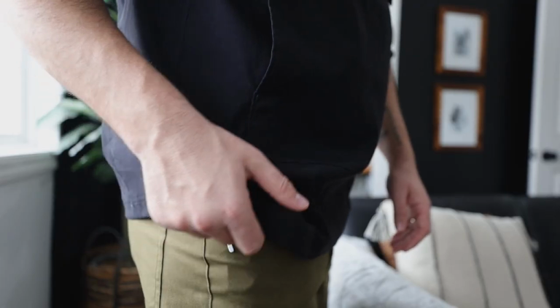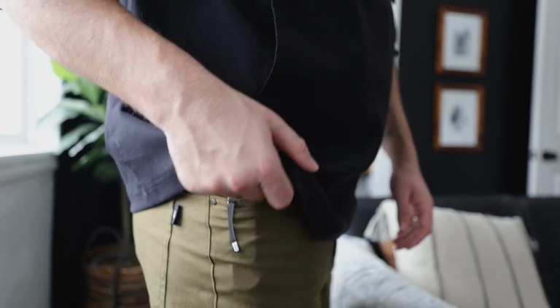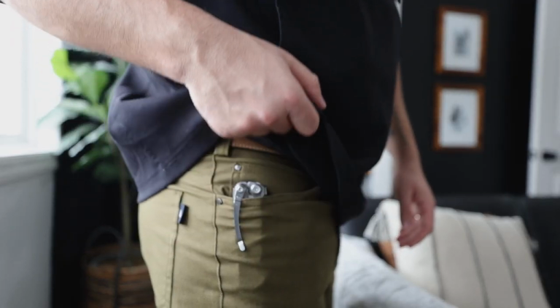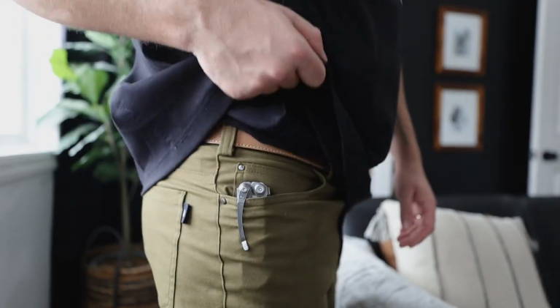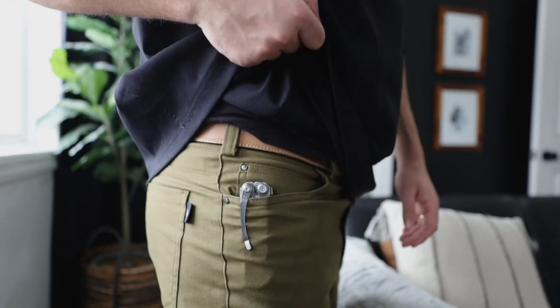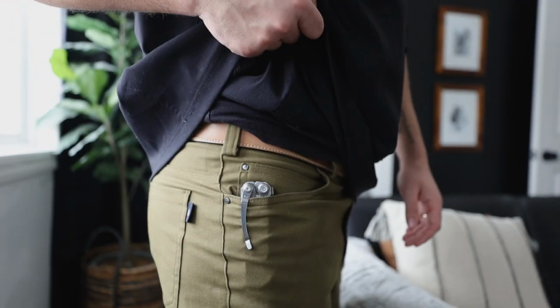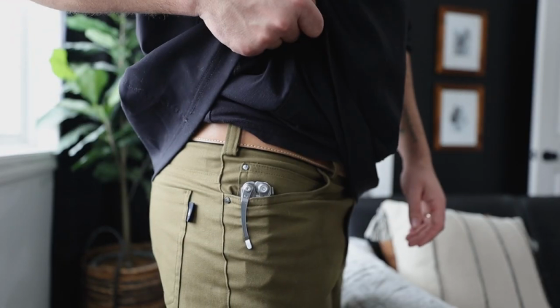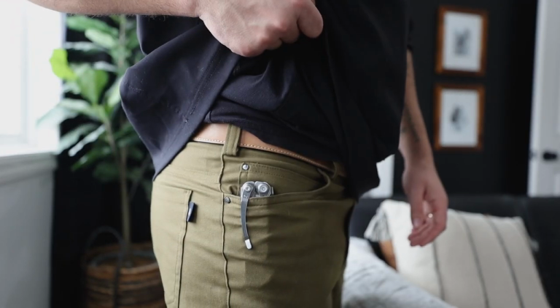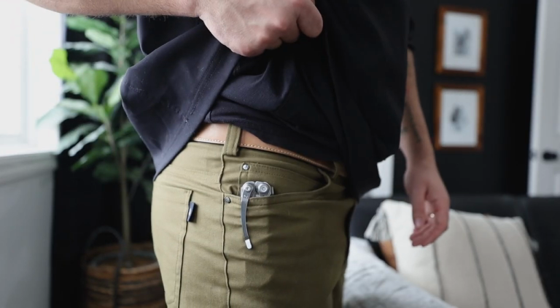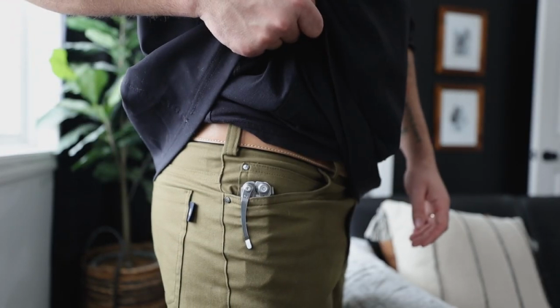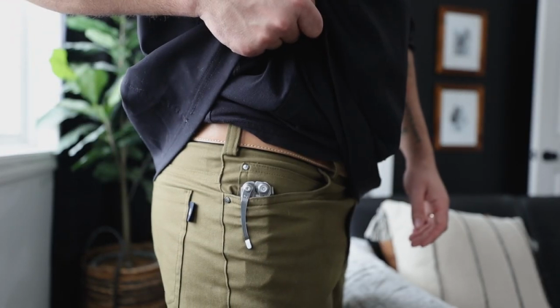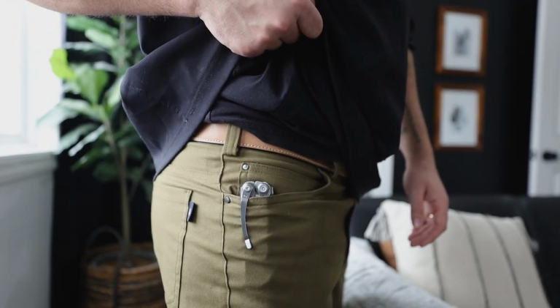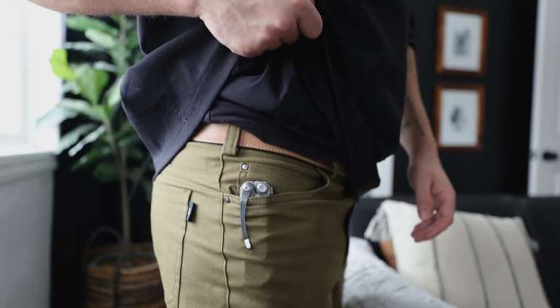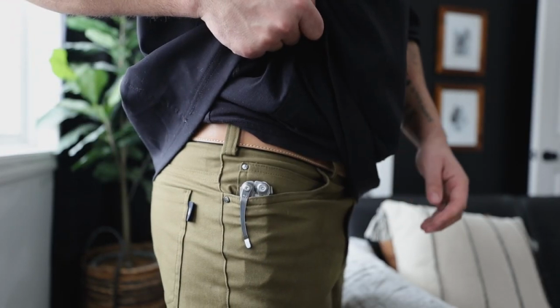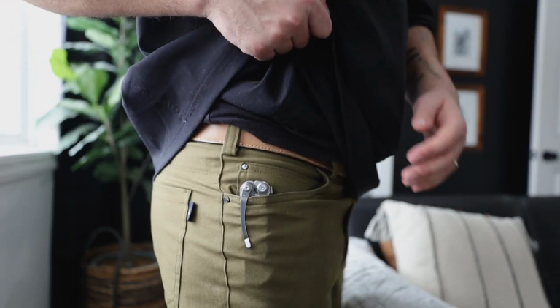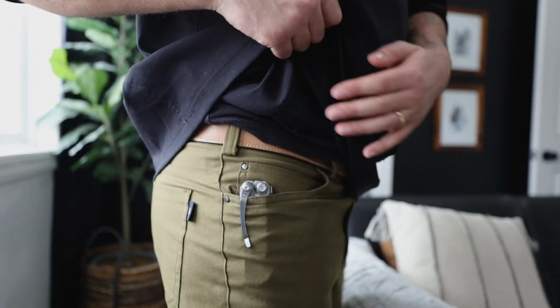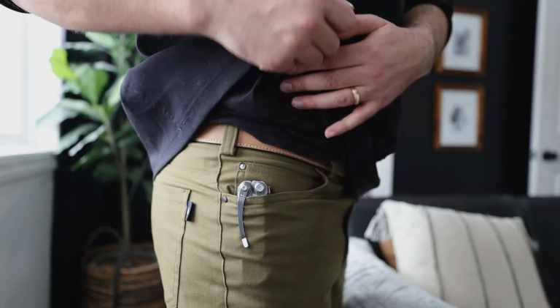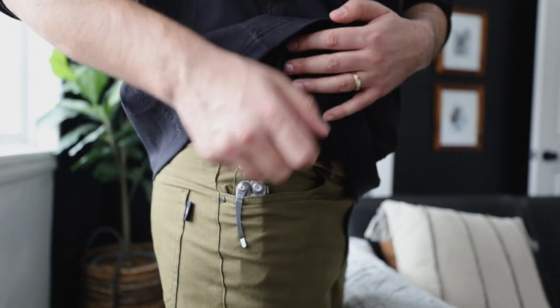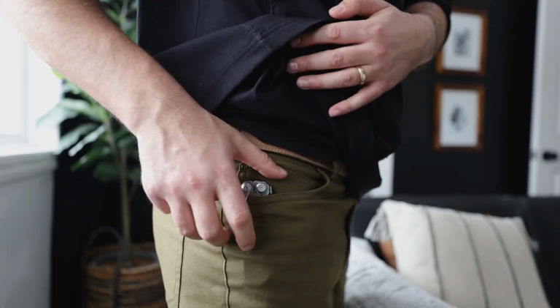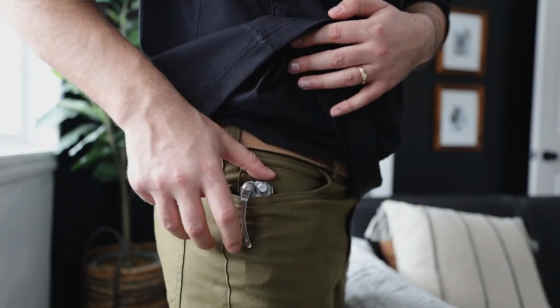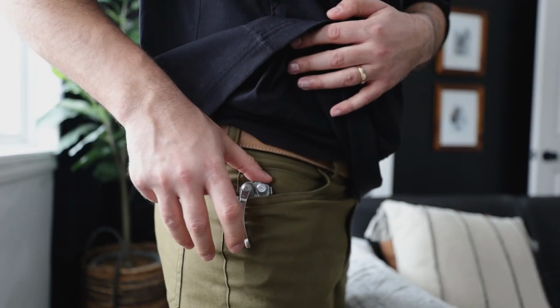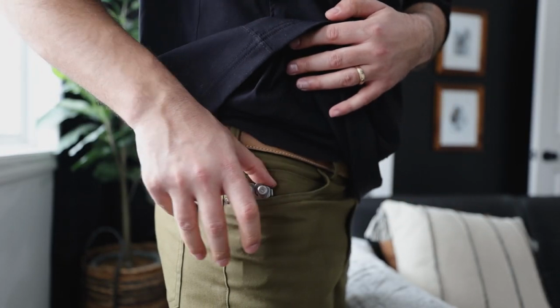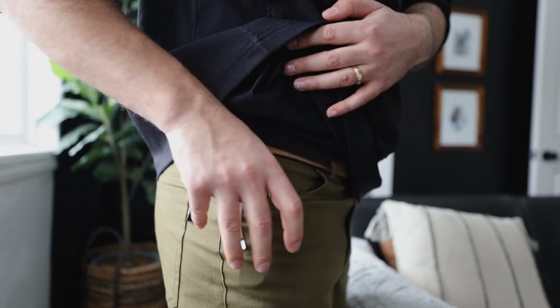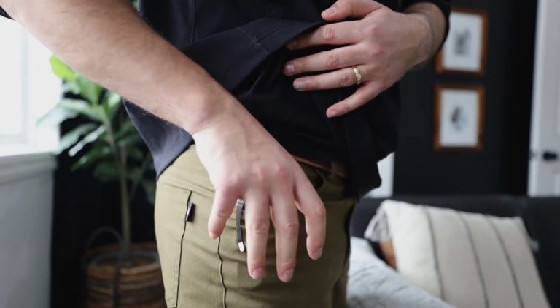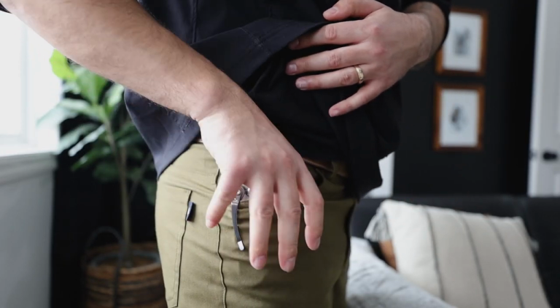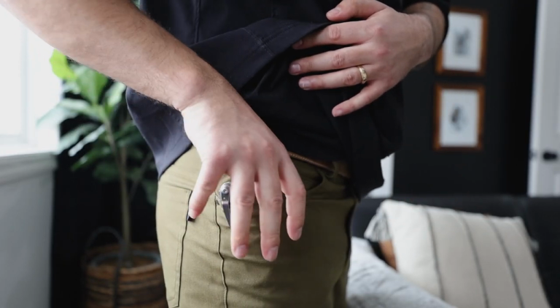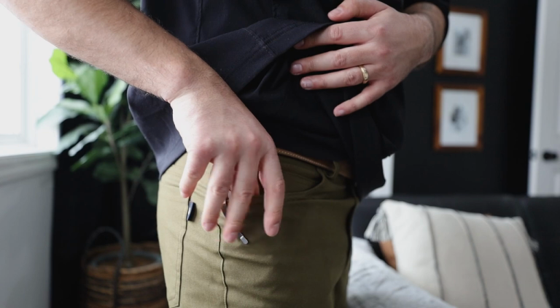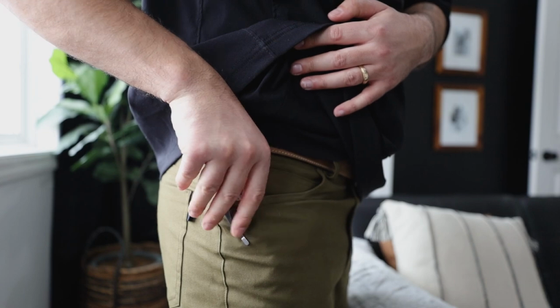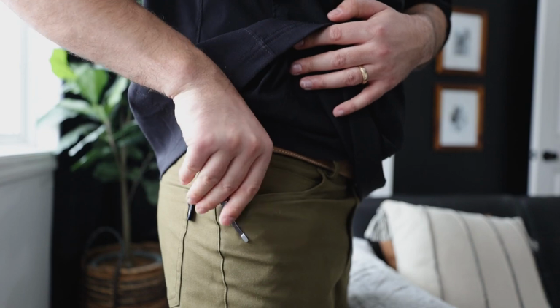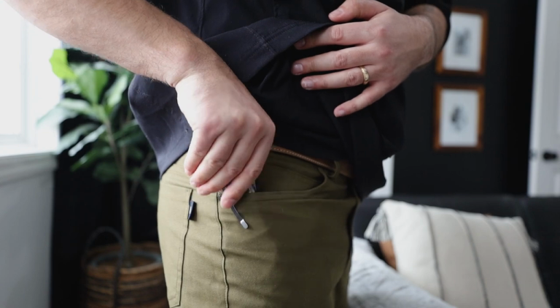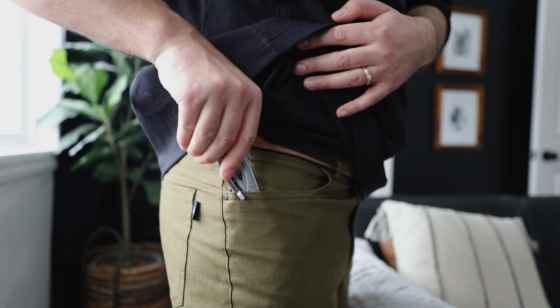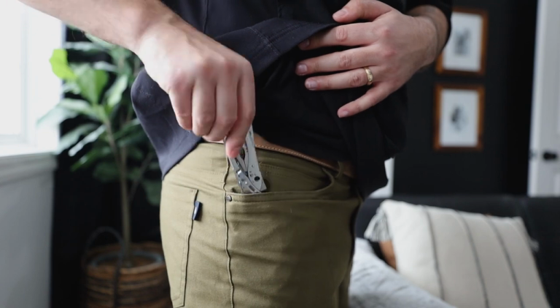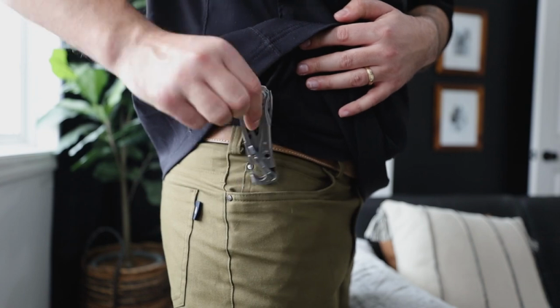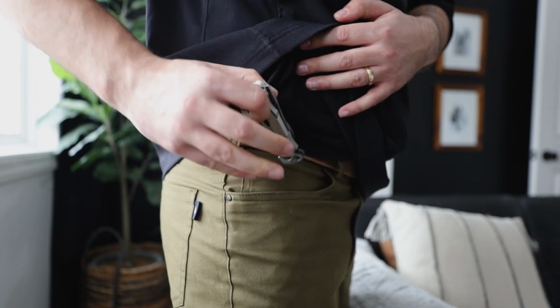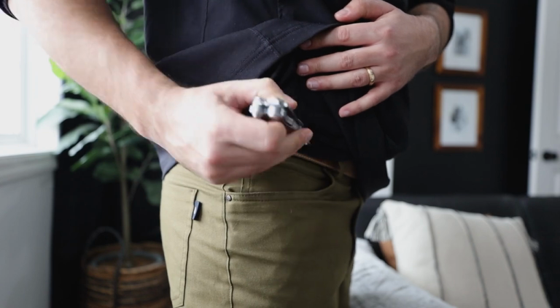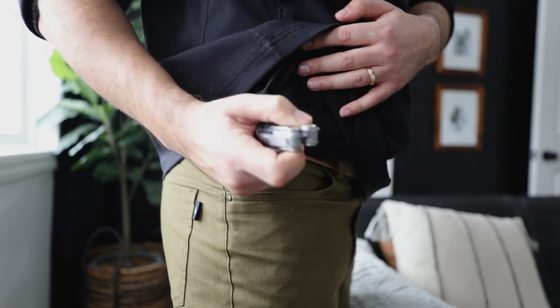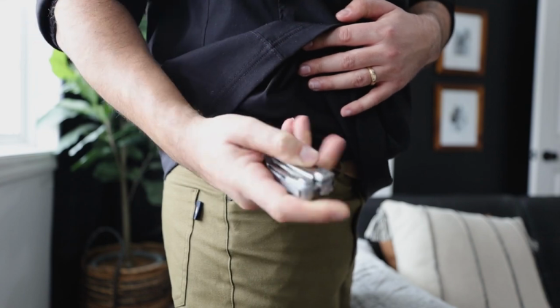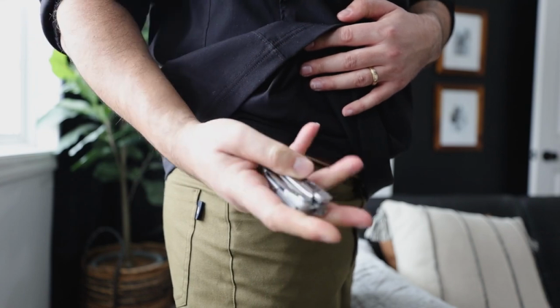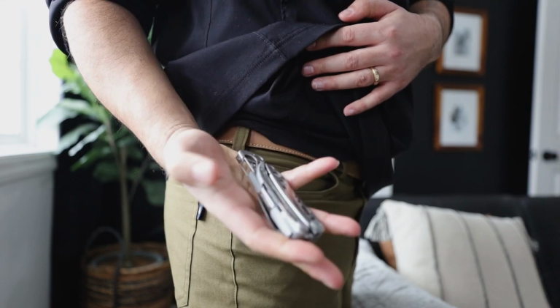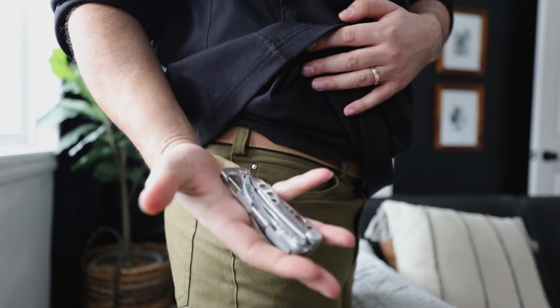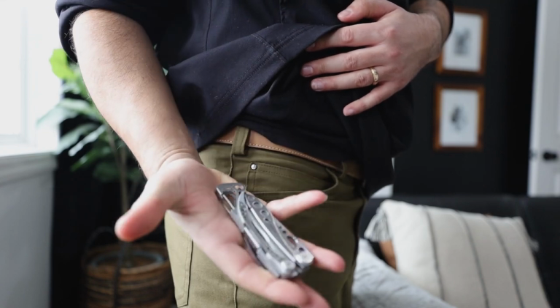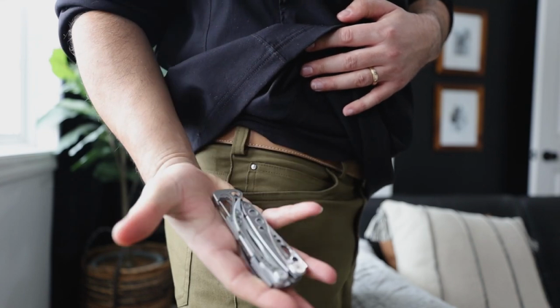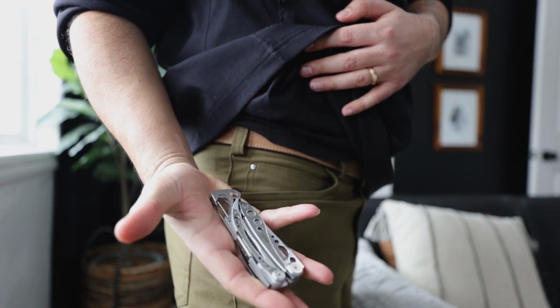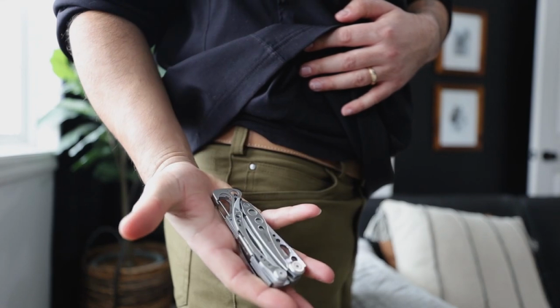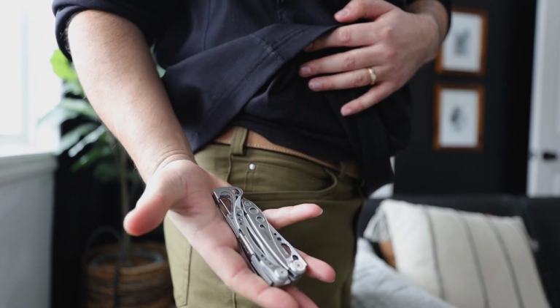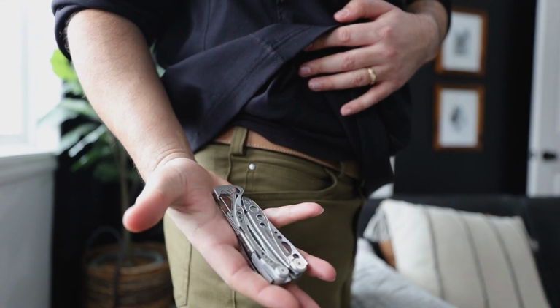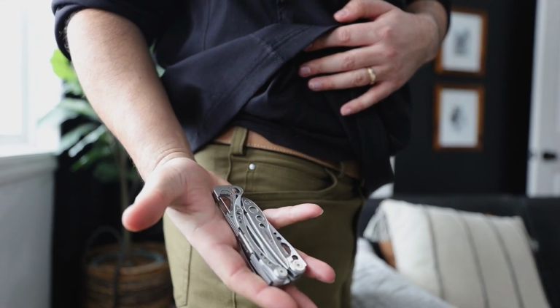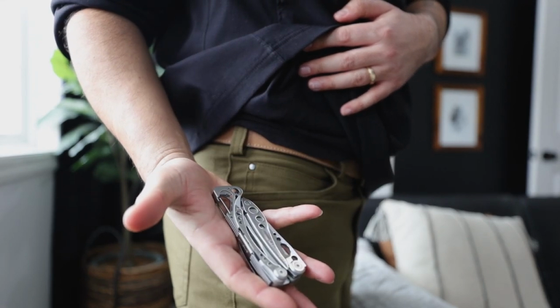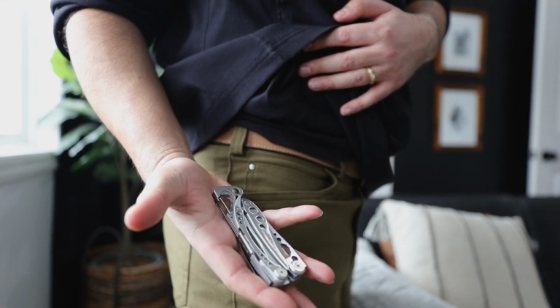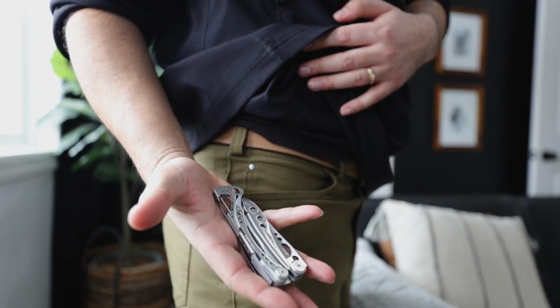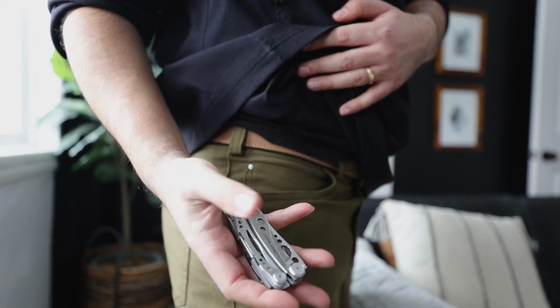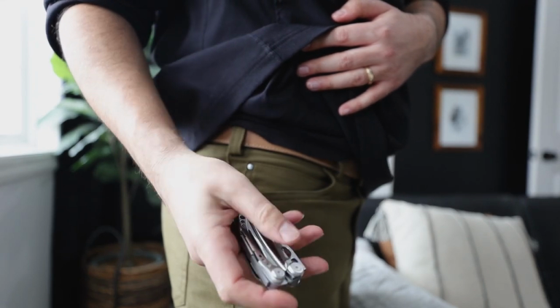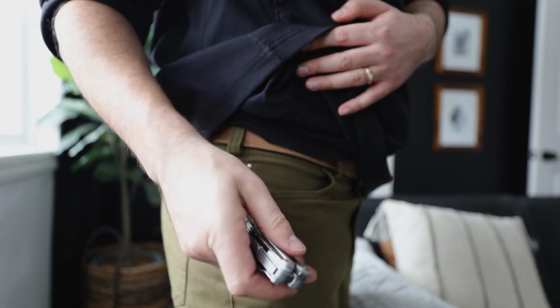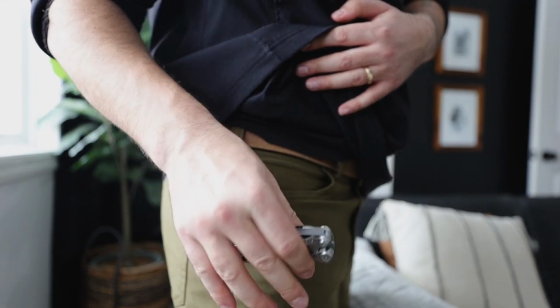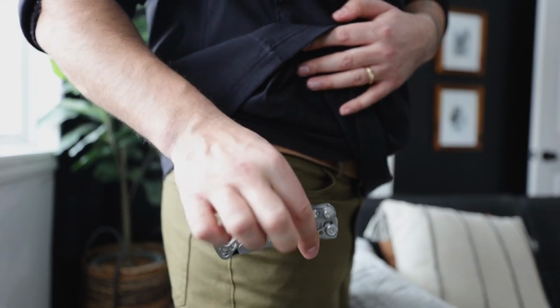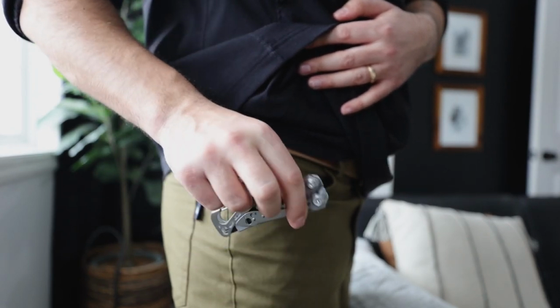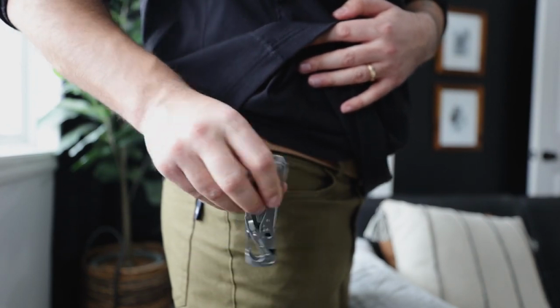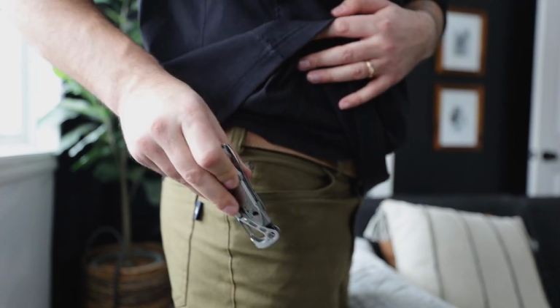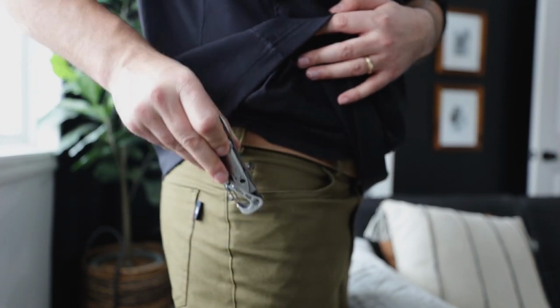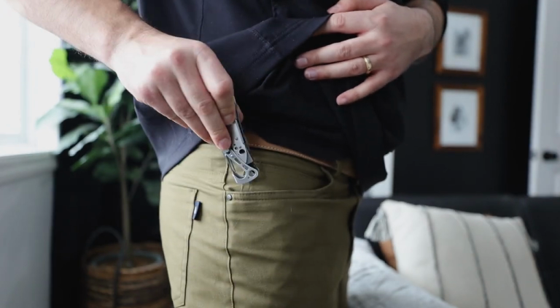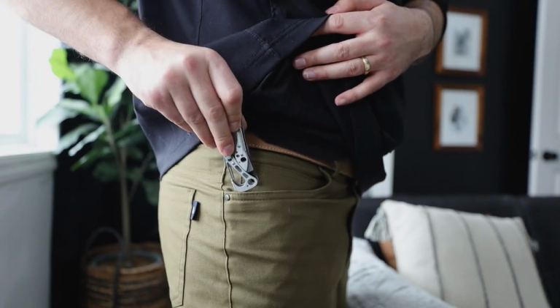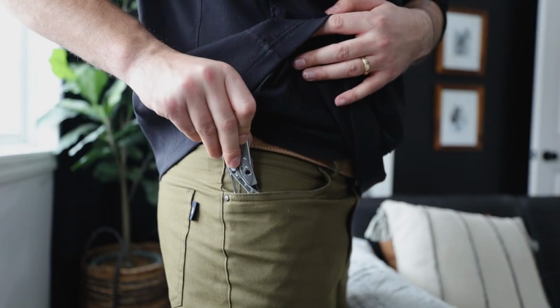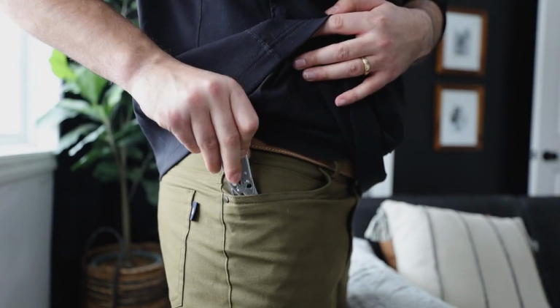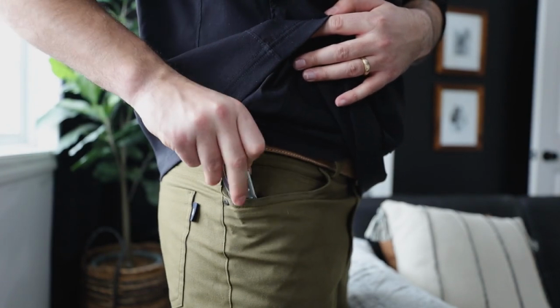Ultra light at 5 ounces, the Leatherman Skeletool has the perfect assortment of tools to carry every day without being too bulky.